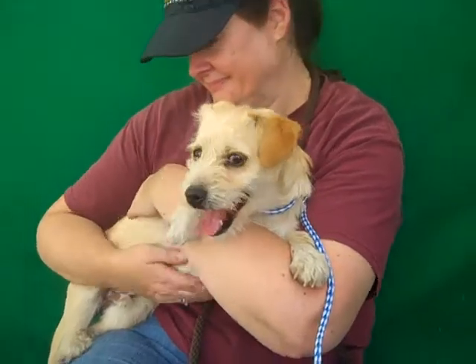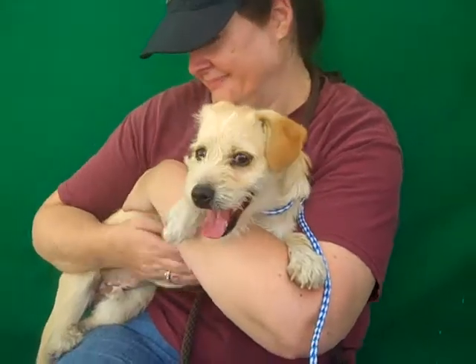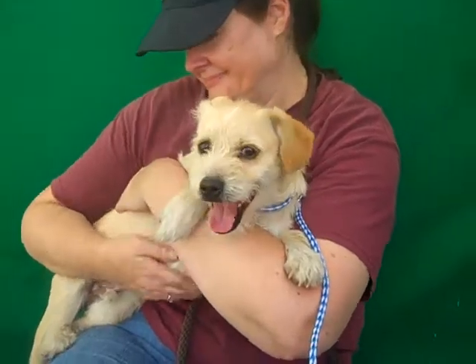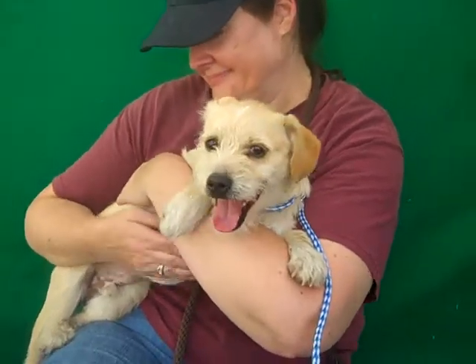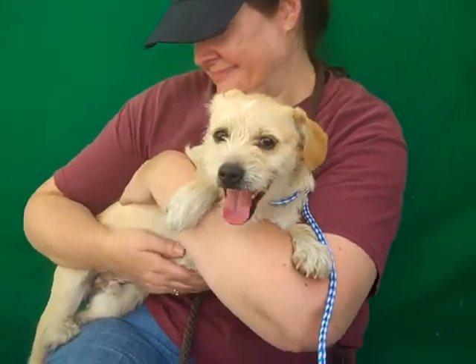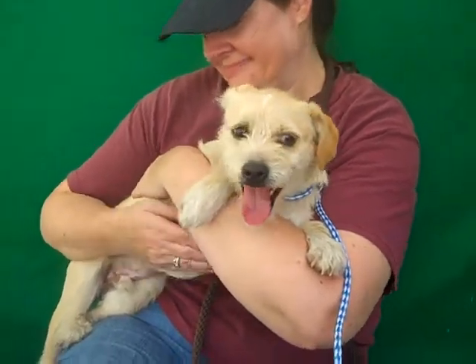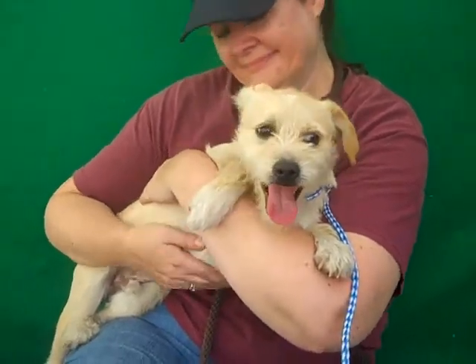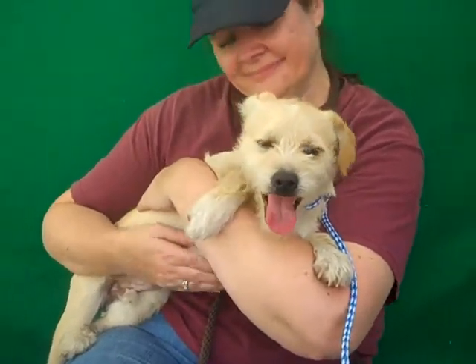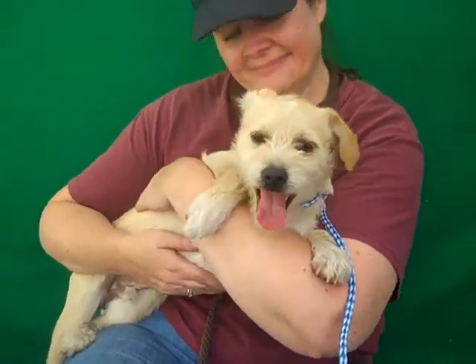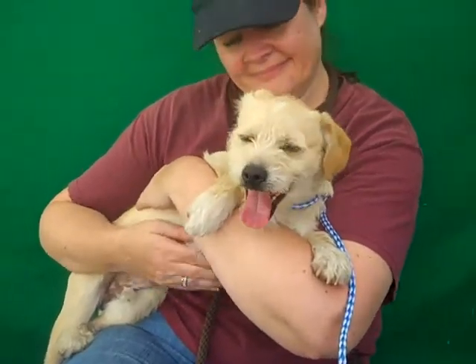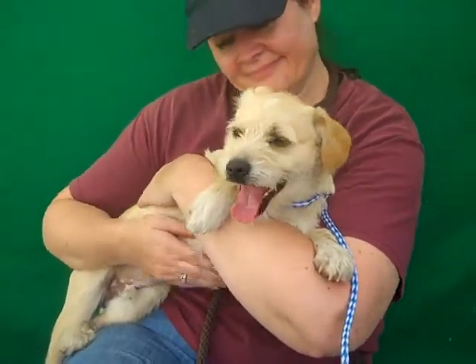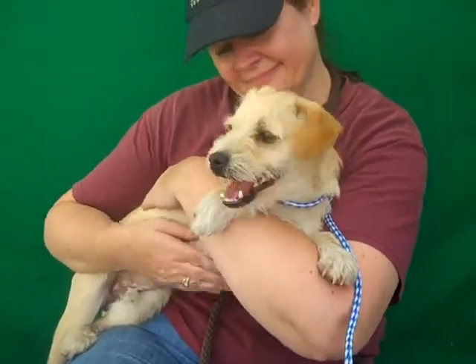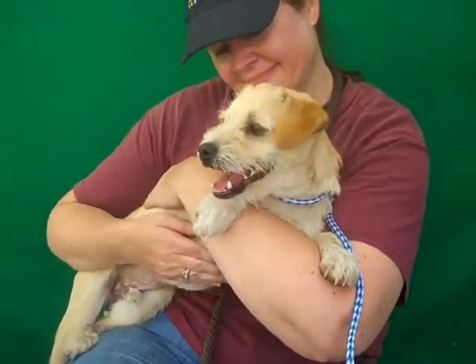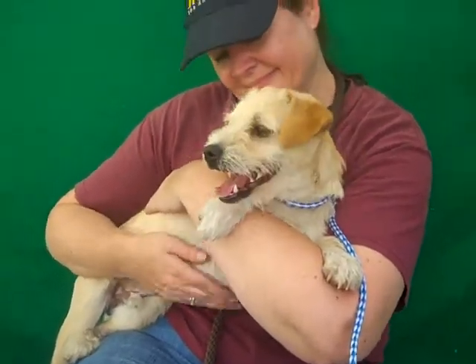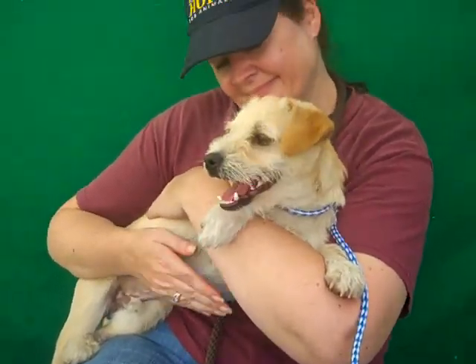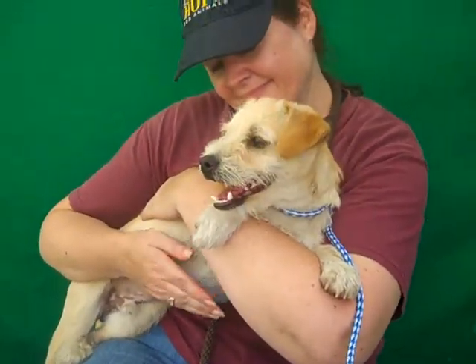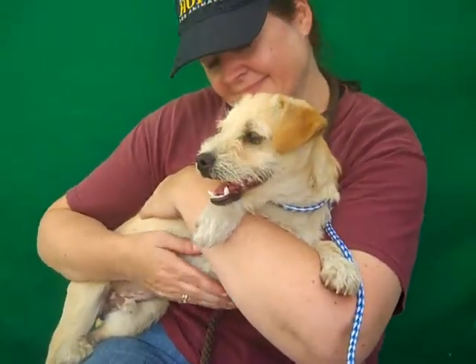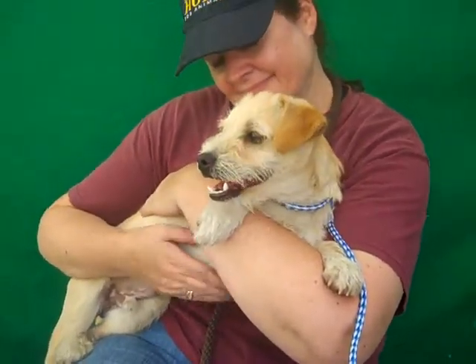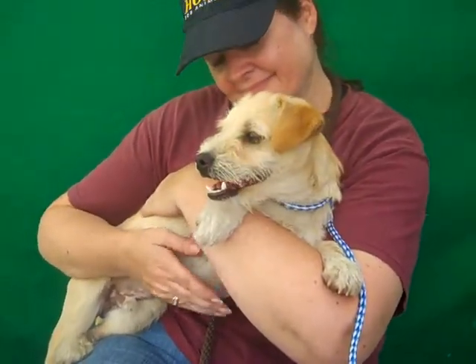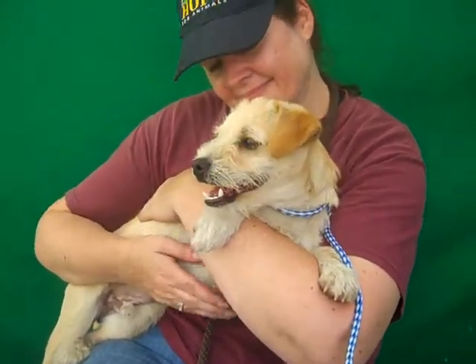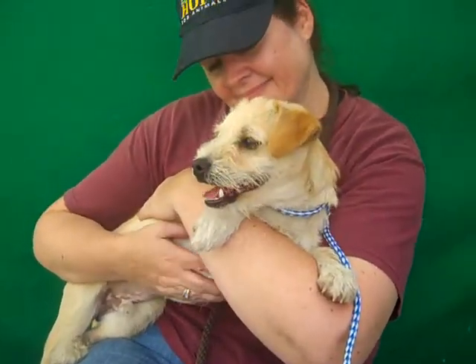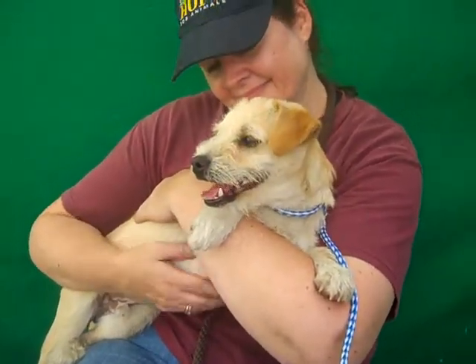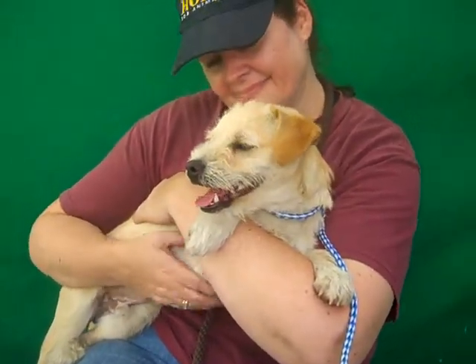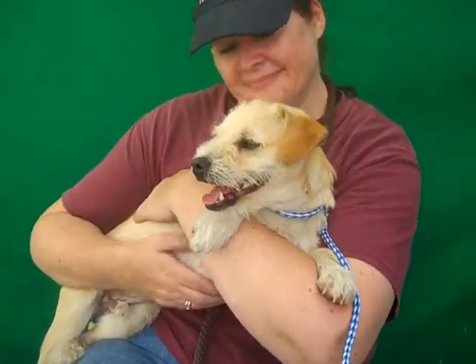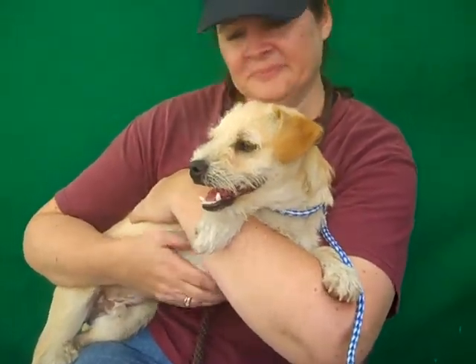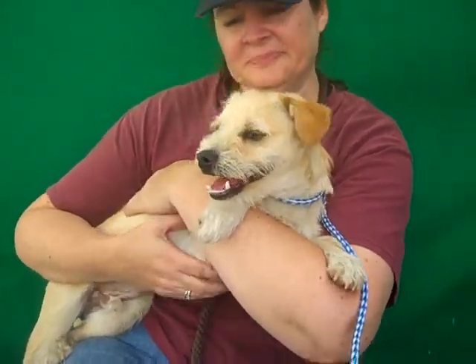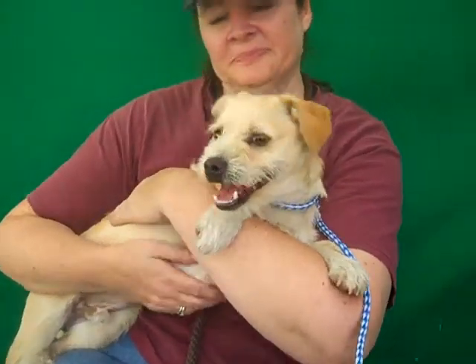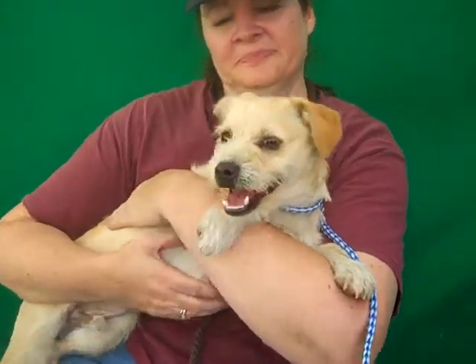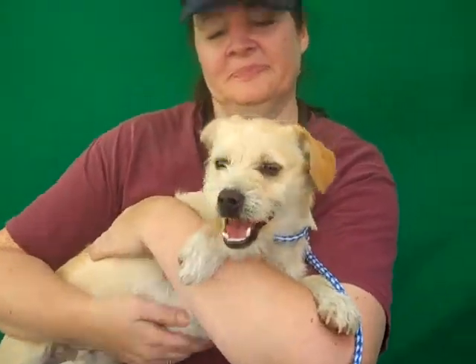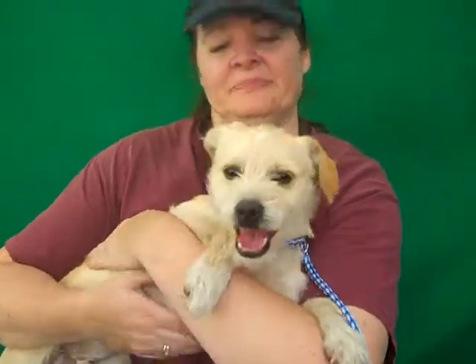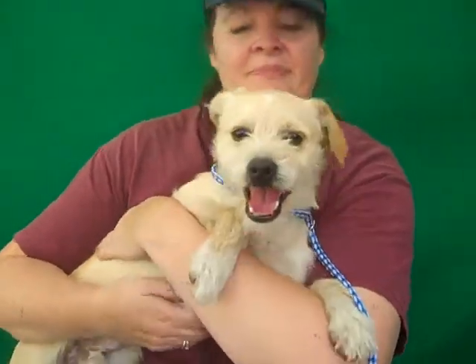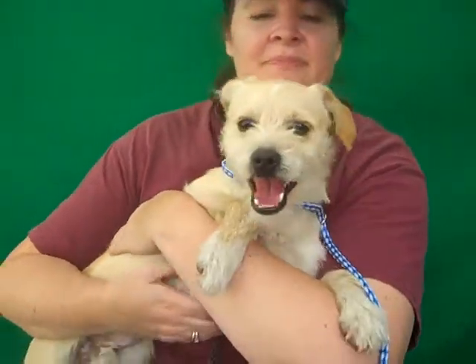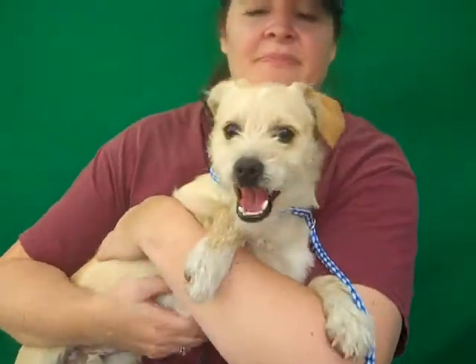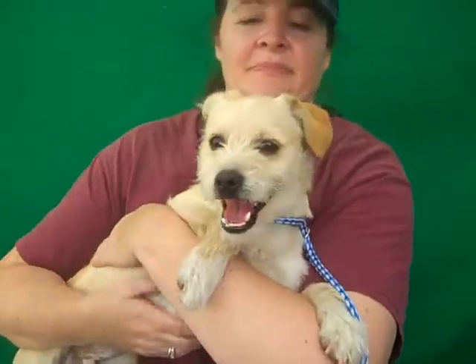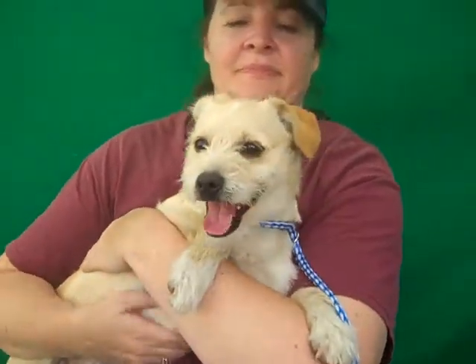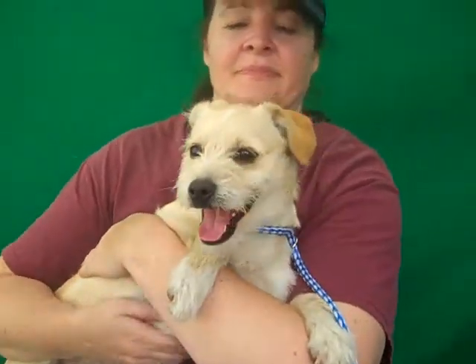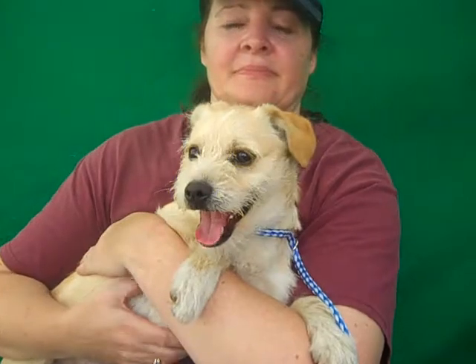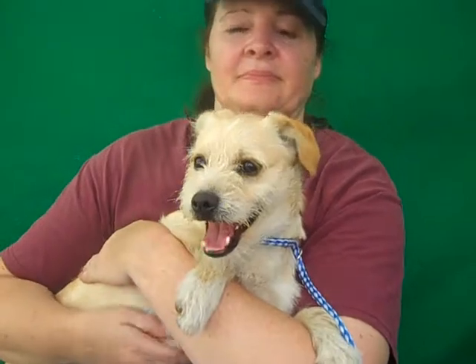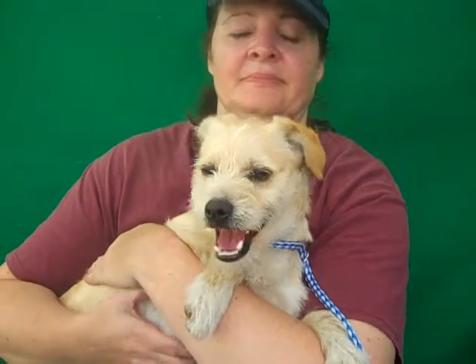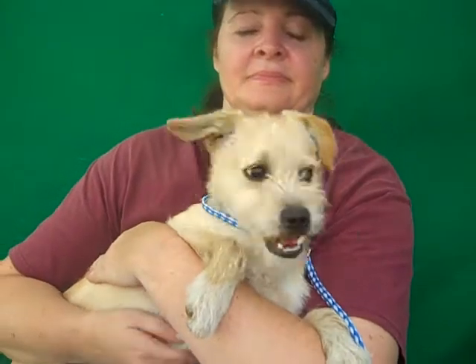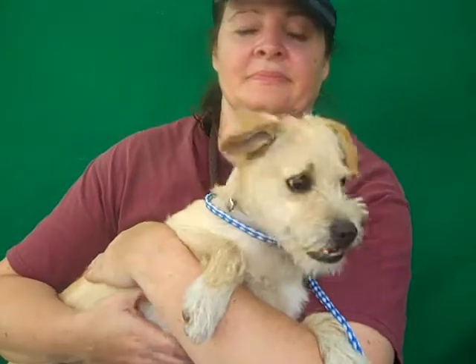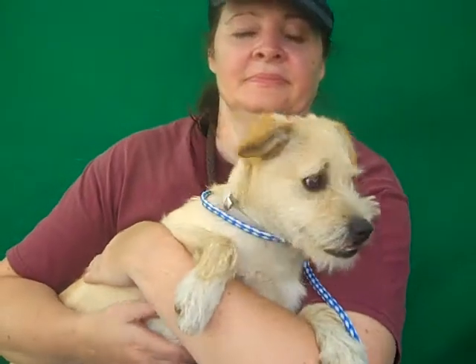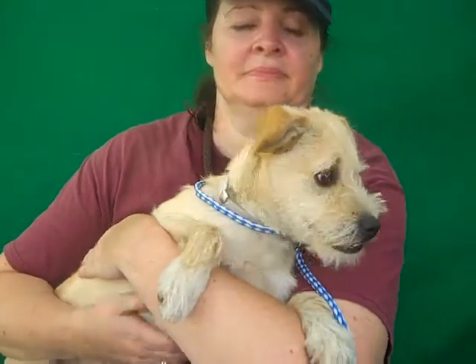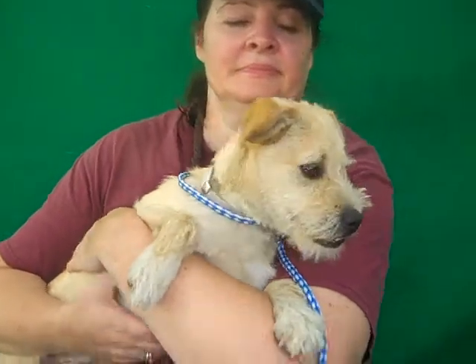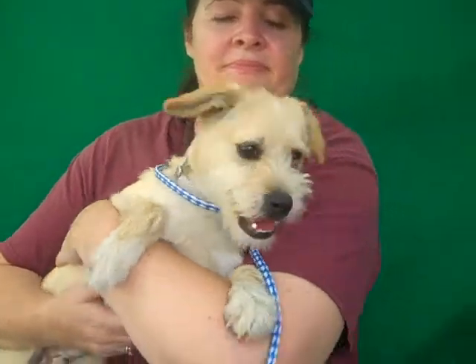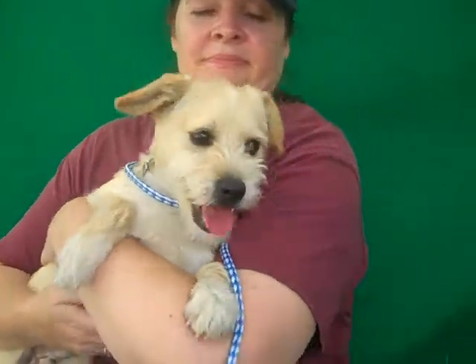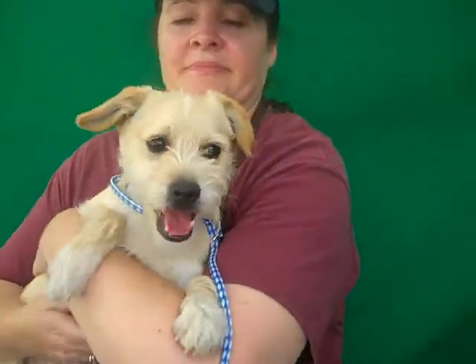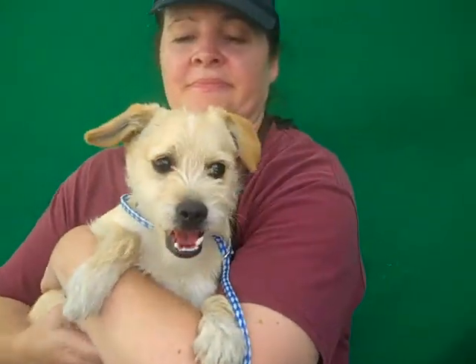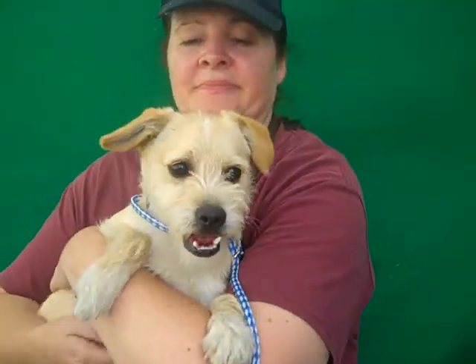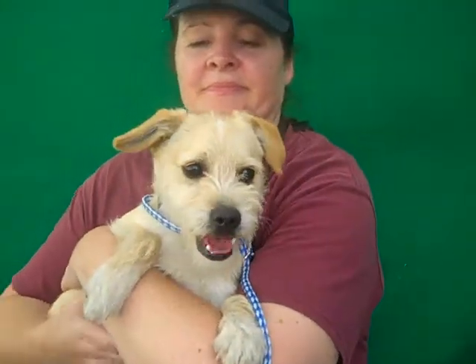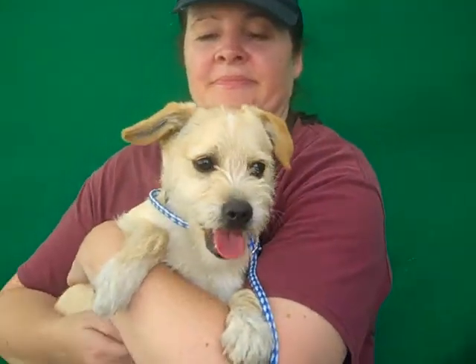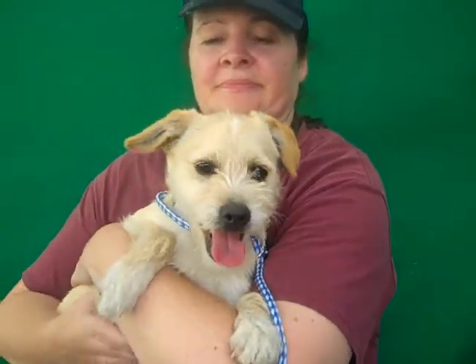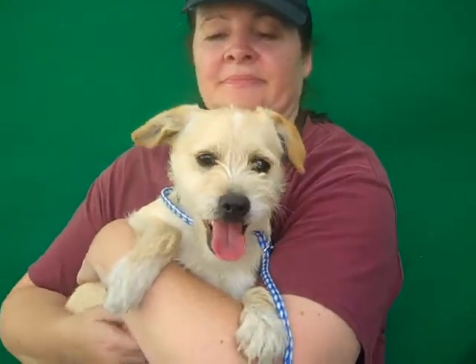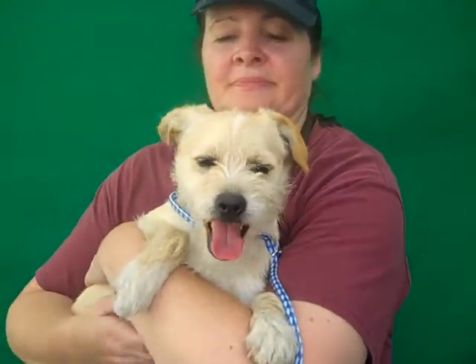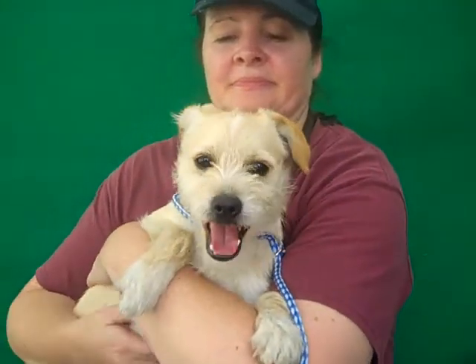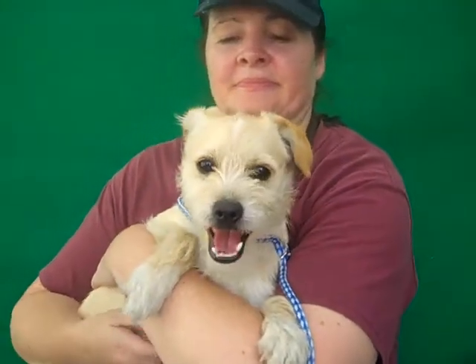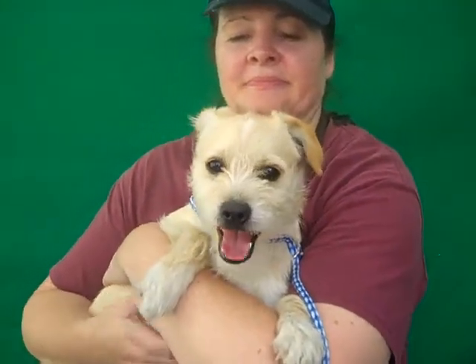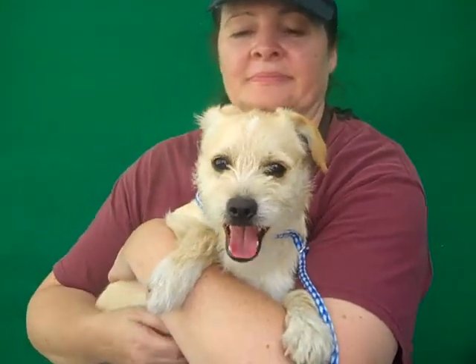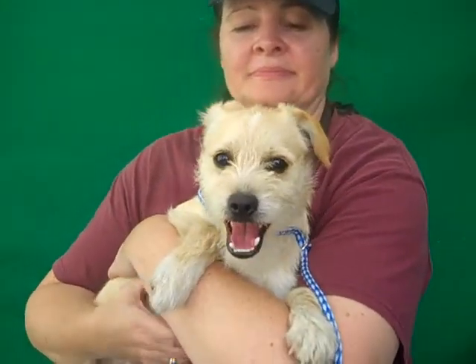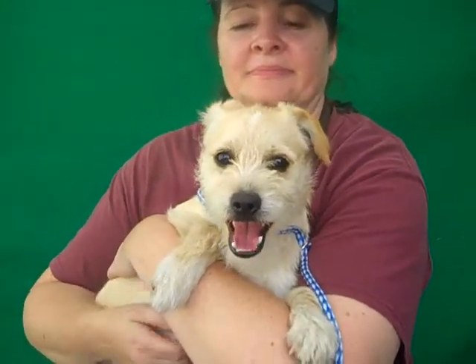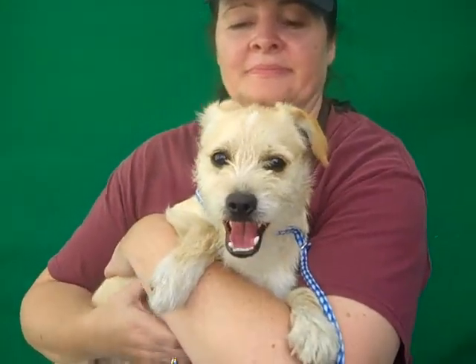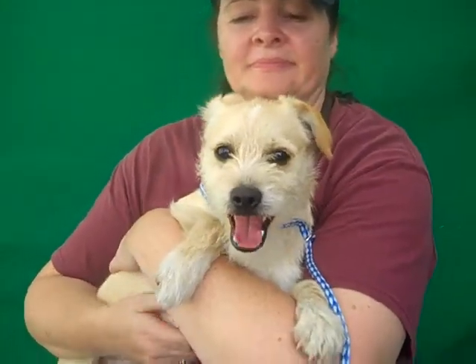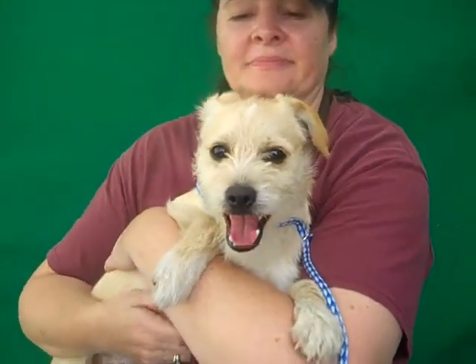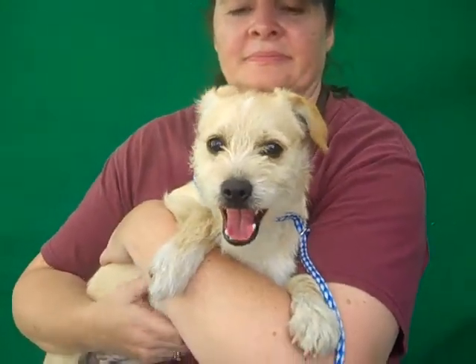So come on down and meet Milo from the Baldwin Park shelter and take him home with you today. Look at that cute face — you can't resist.